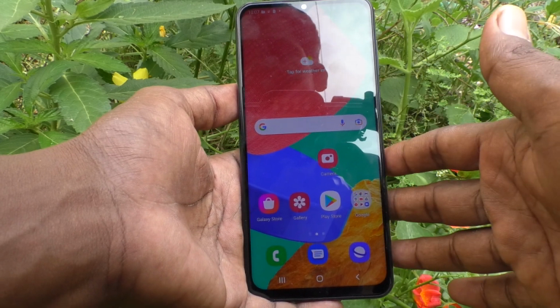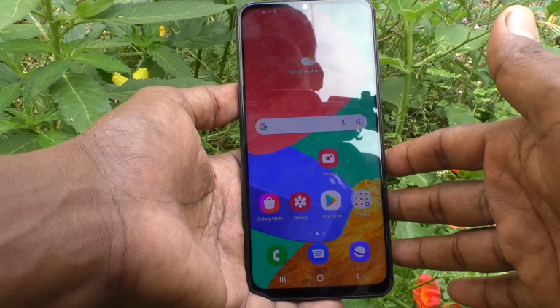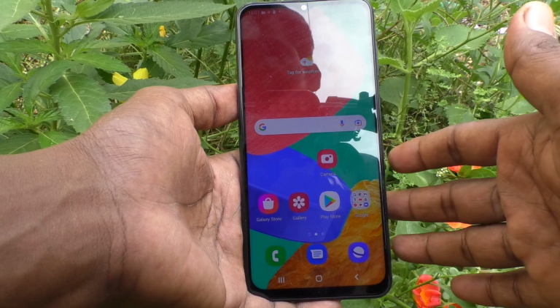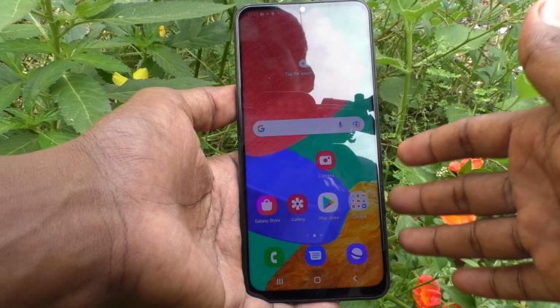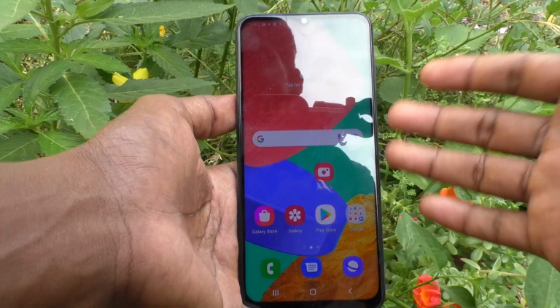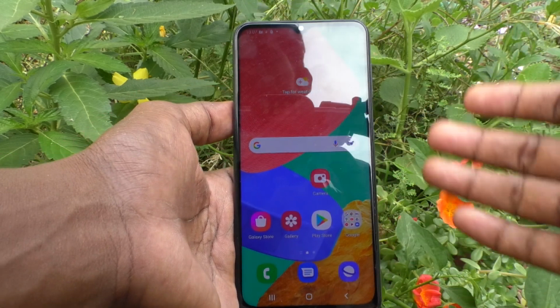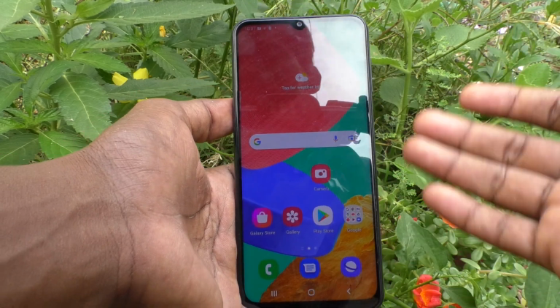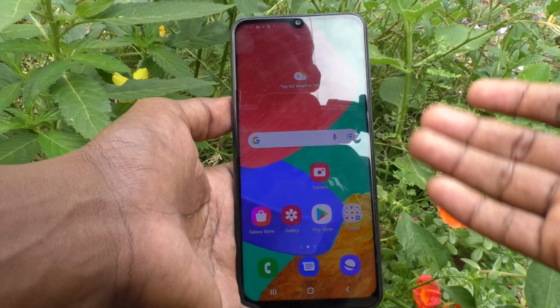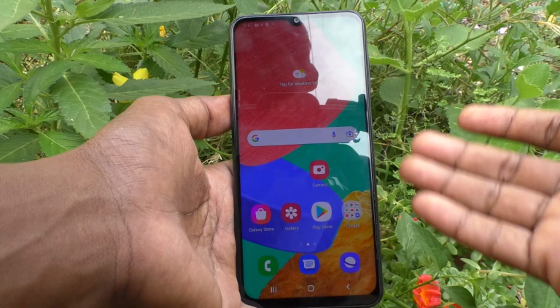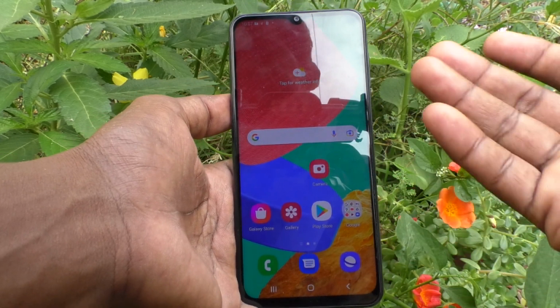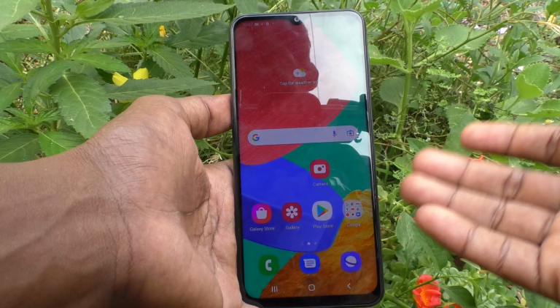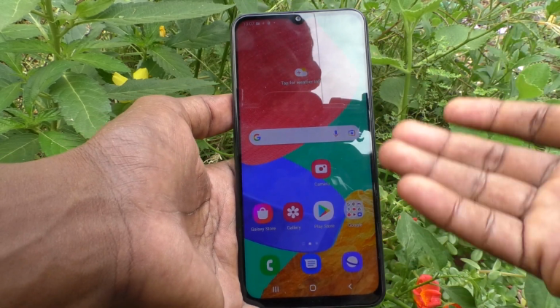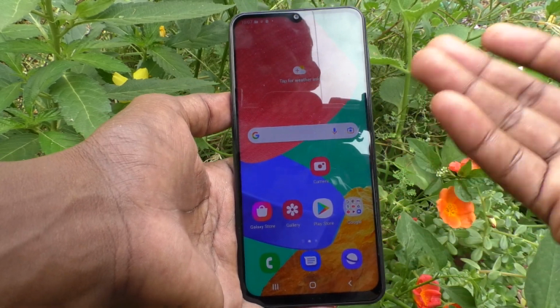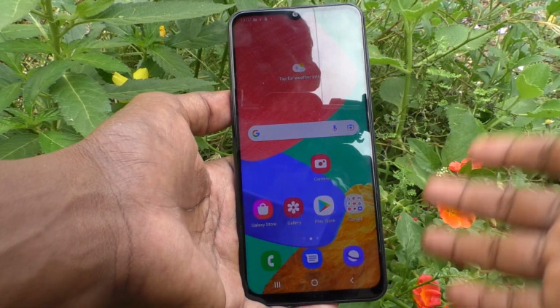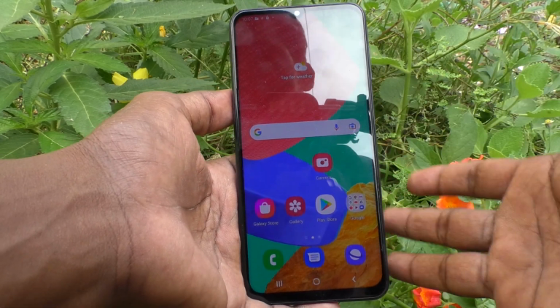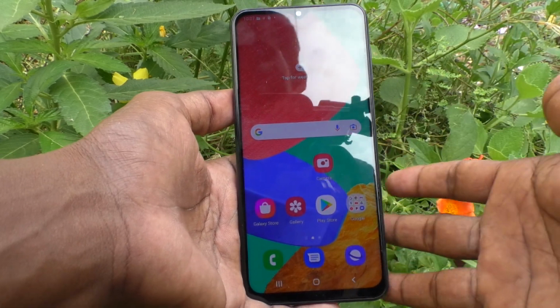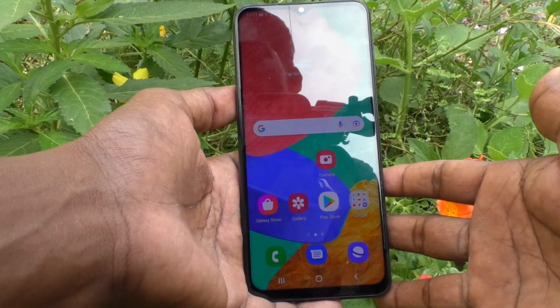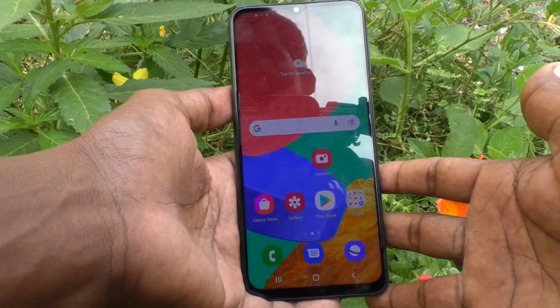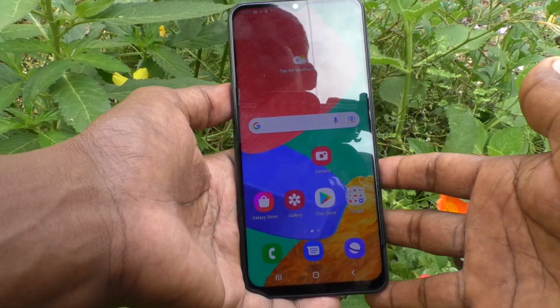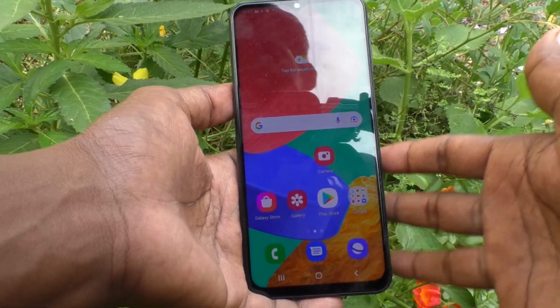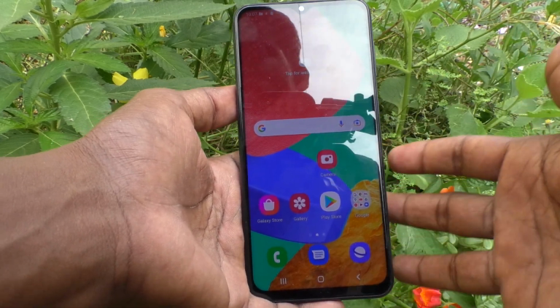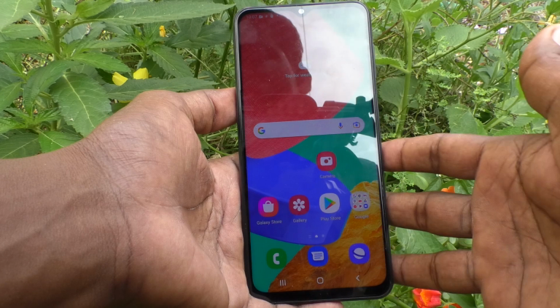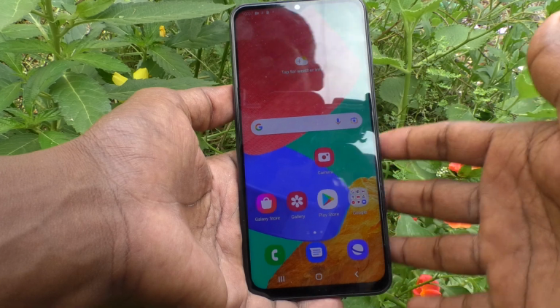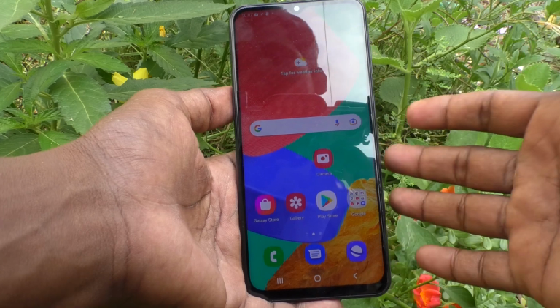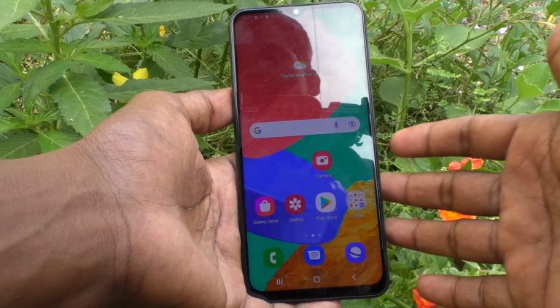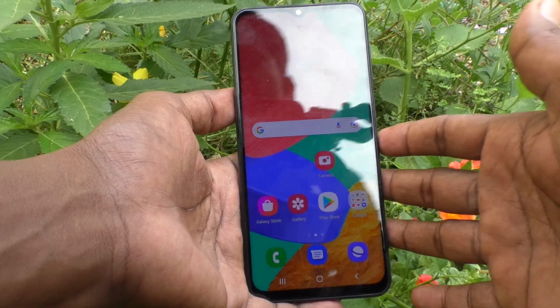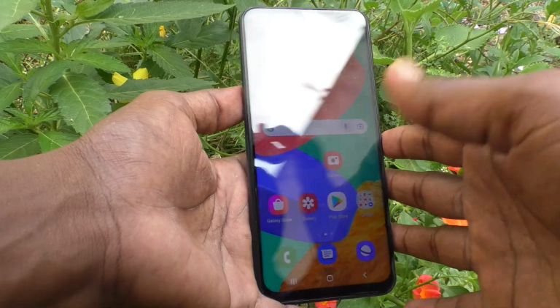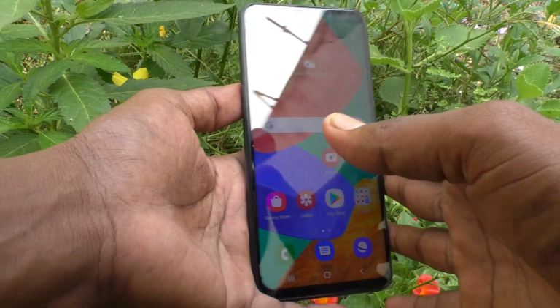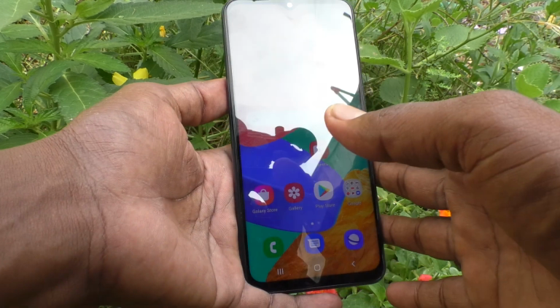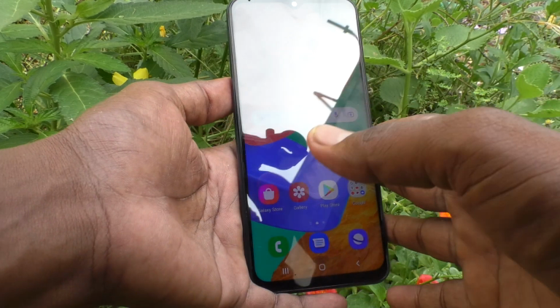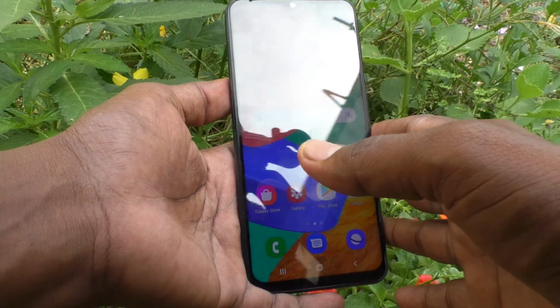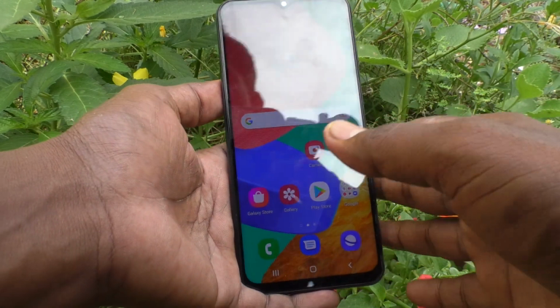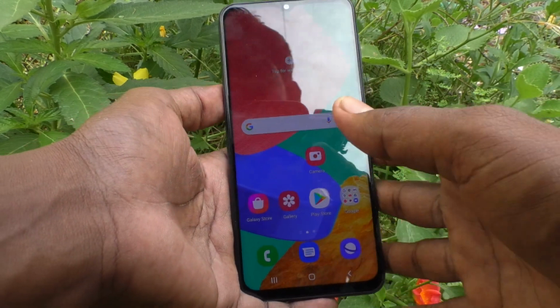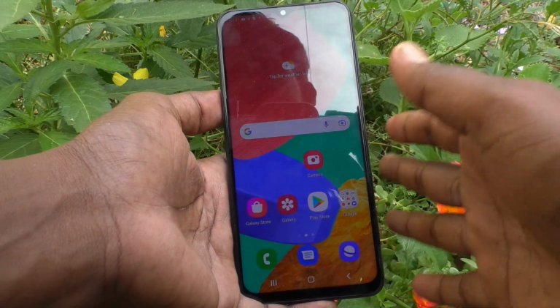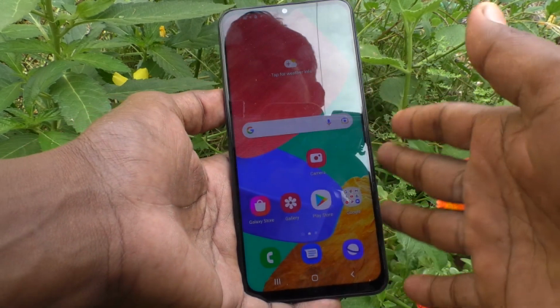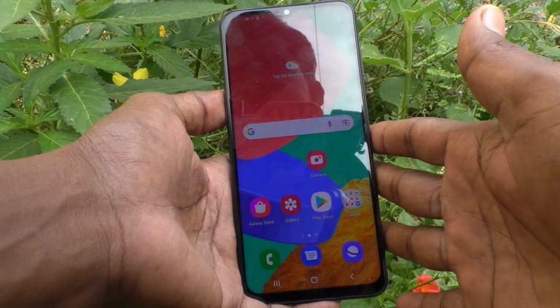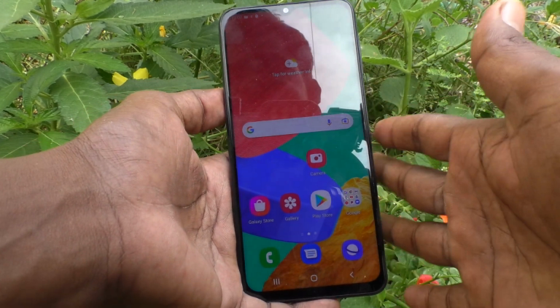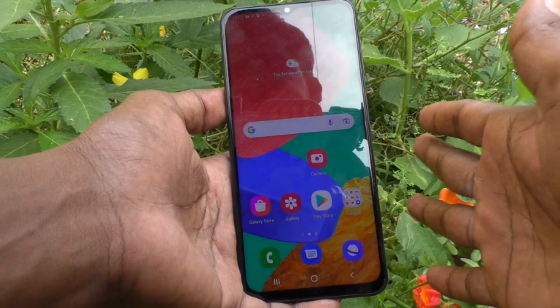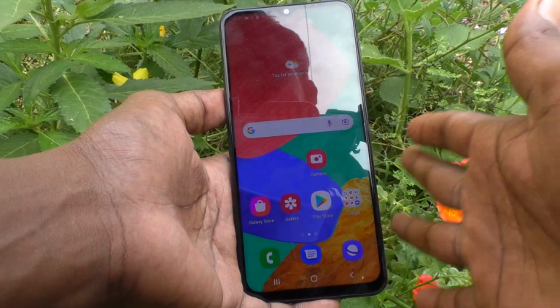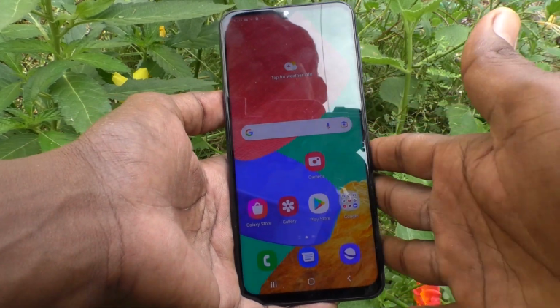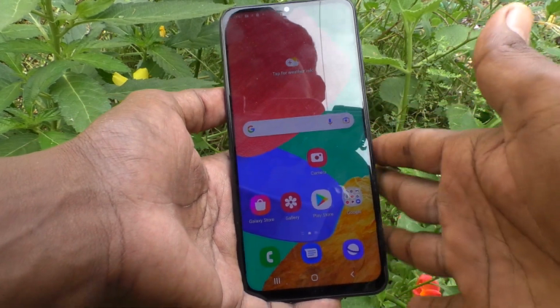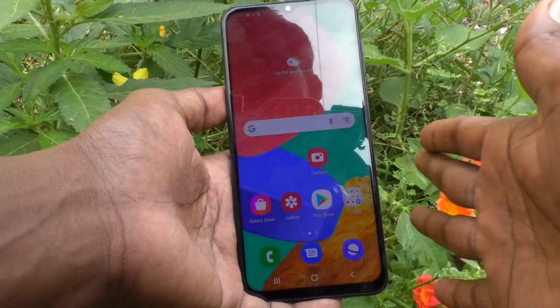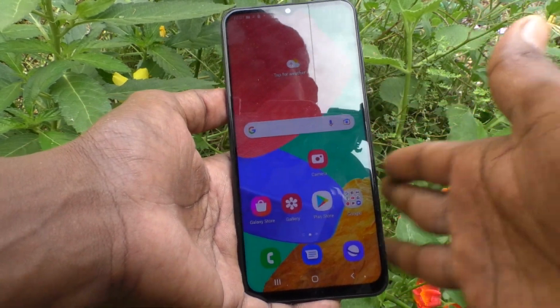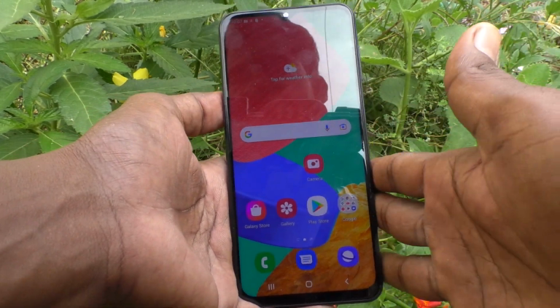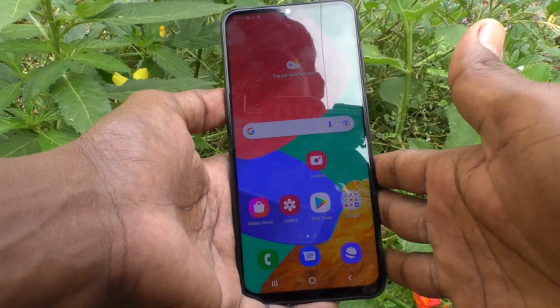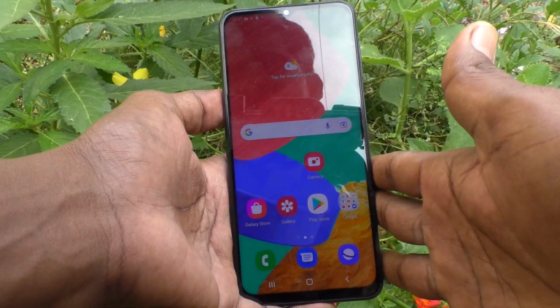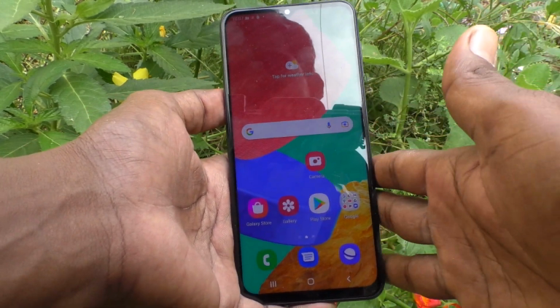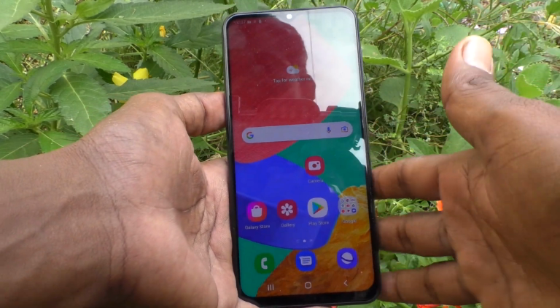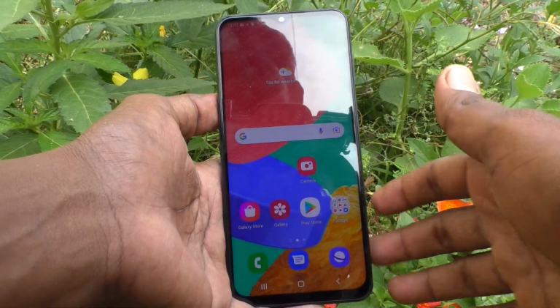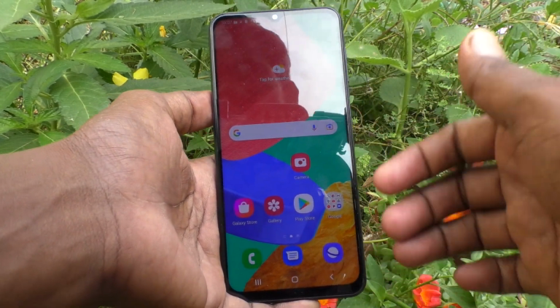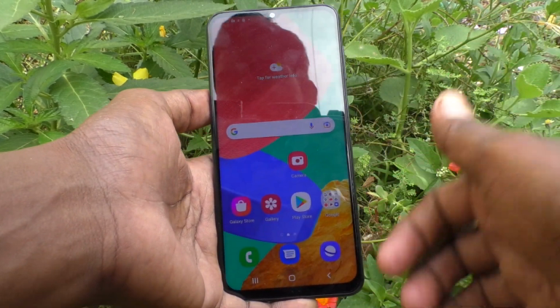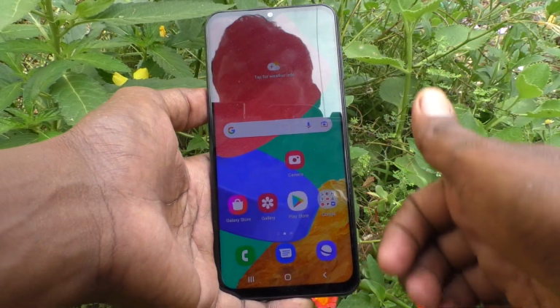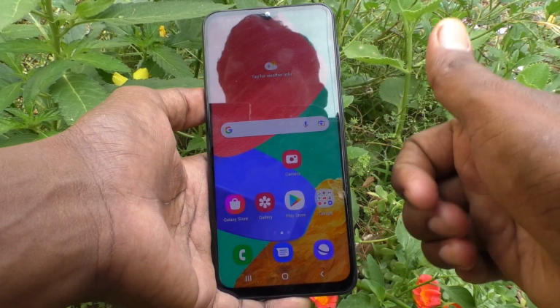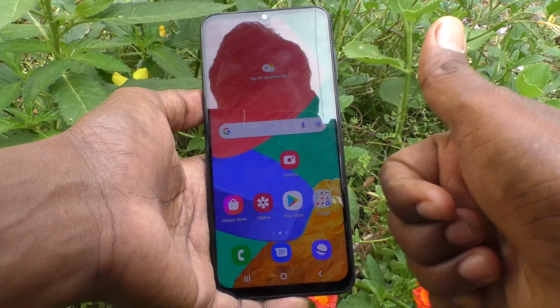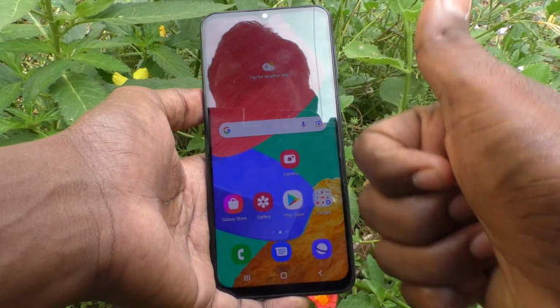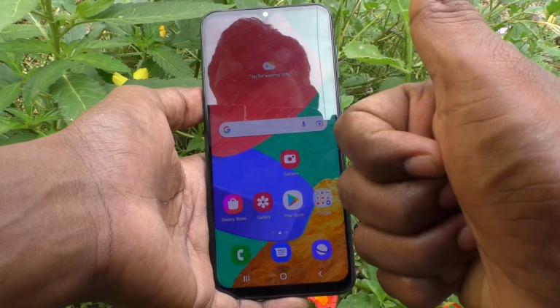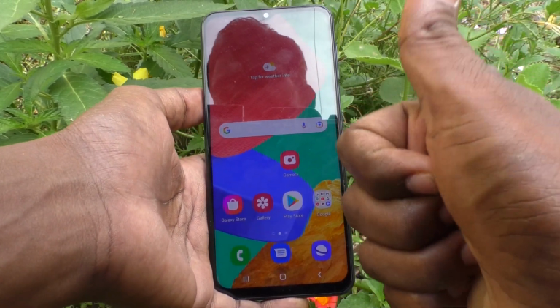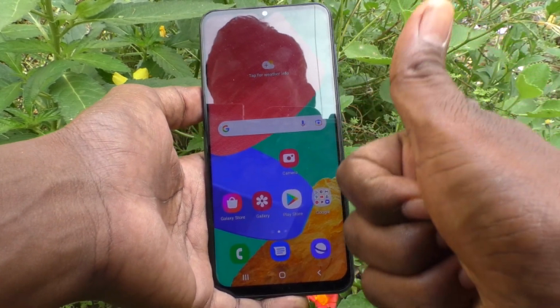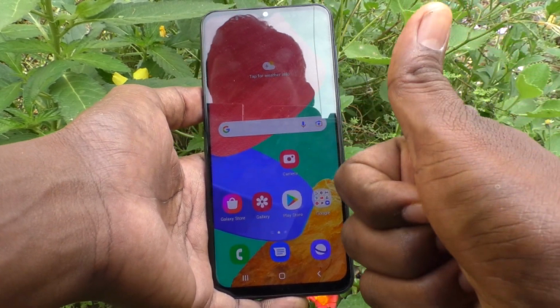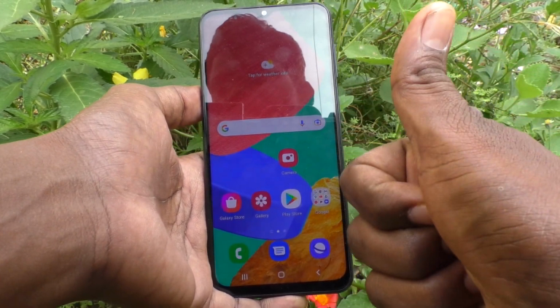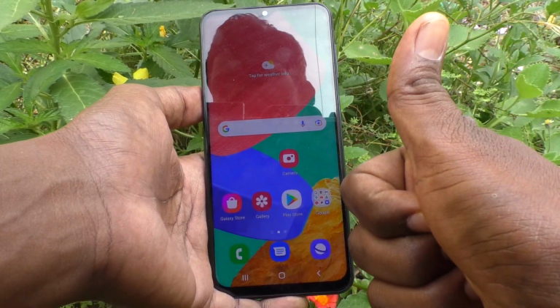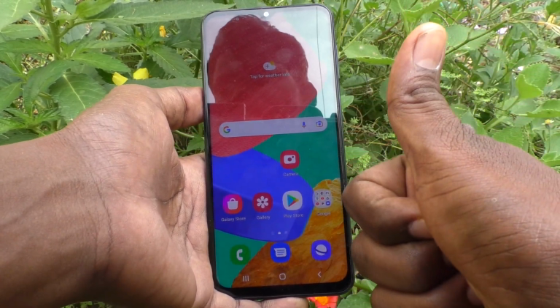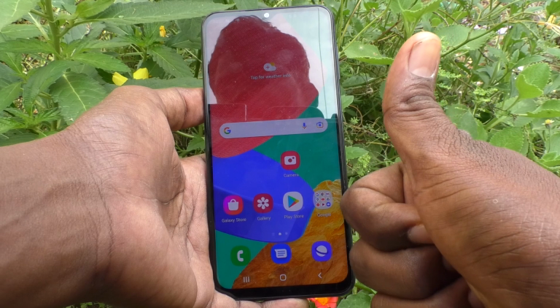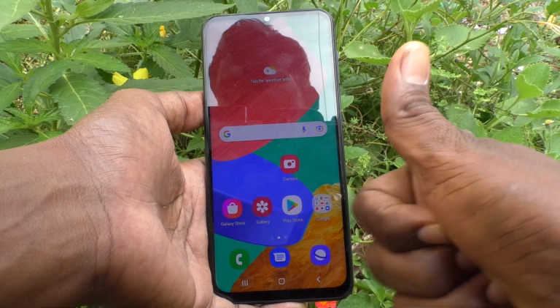In this way, you can easily remove Secure Folder on your Samsung Galaxy M33 5G phone. That's all, friends. Thanks for watching. Bye!